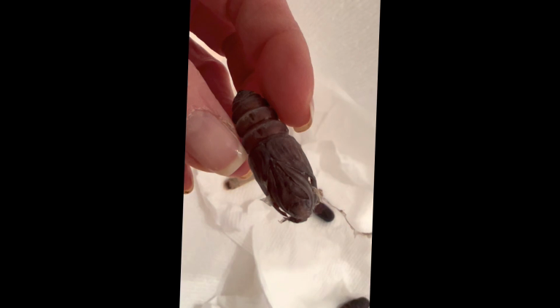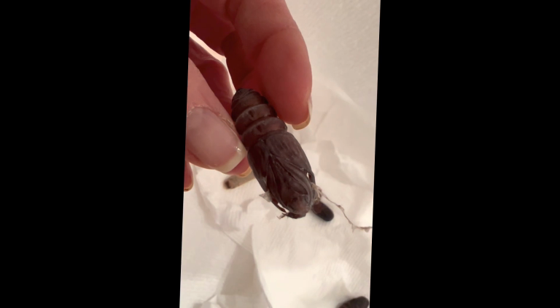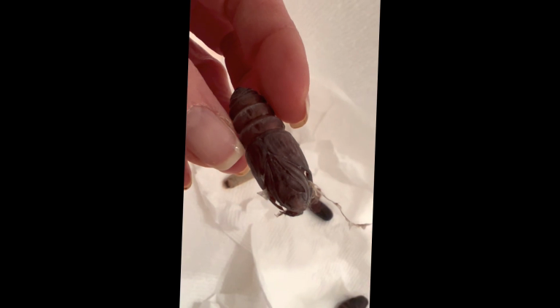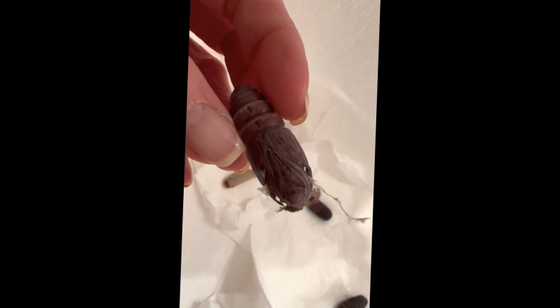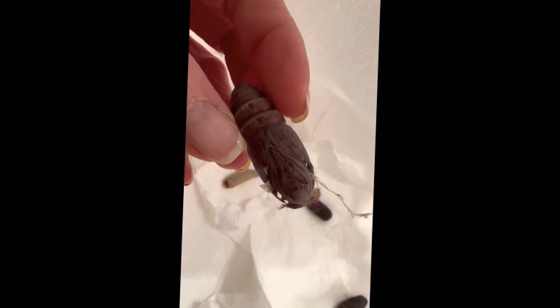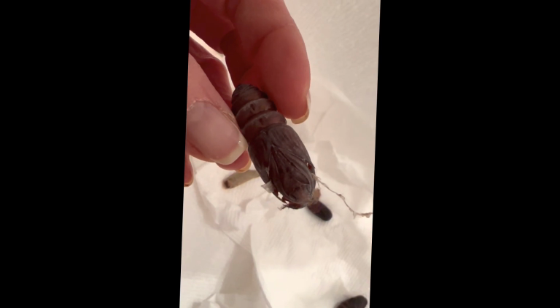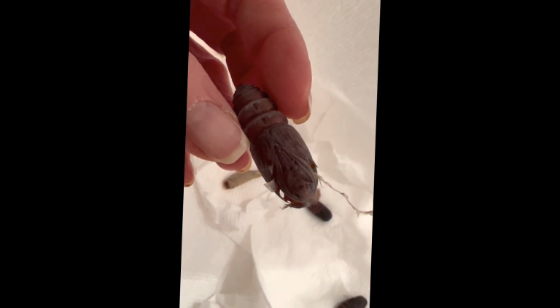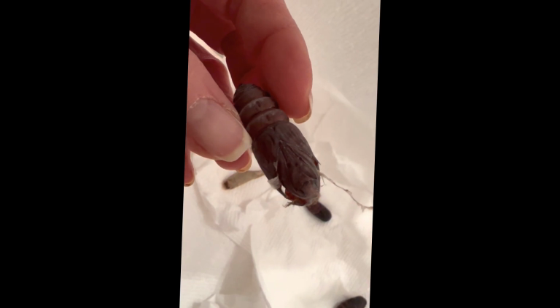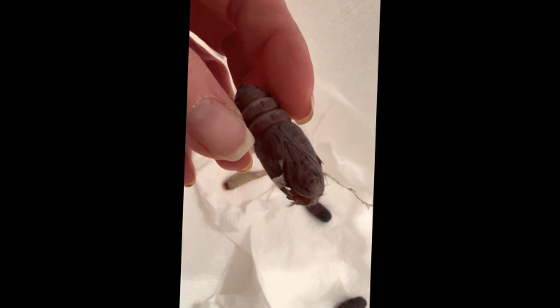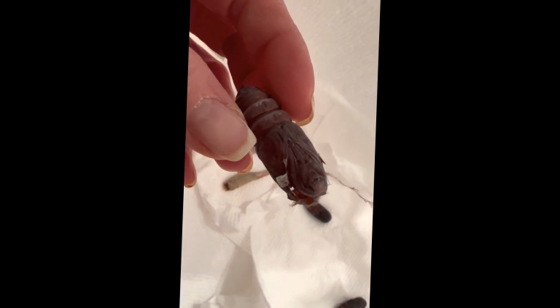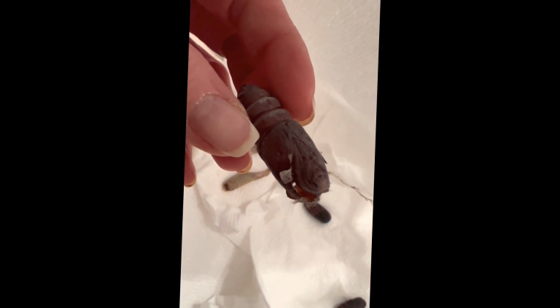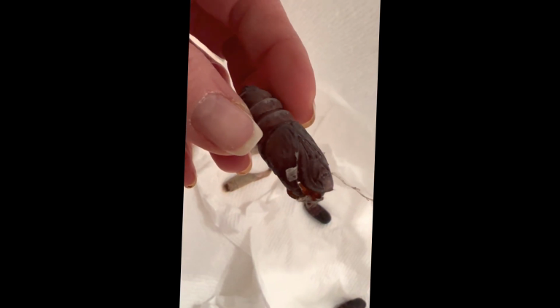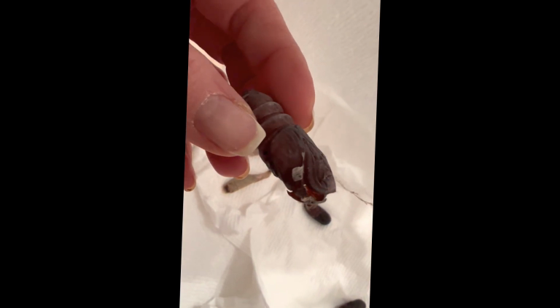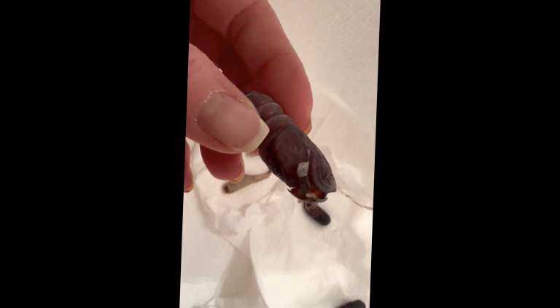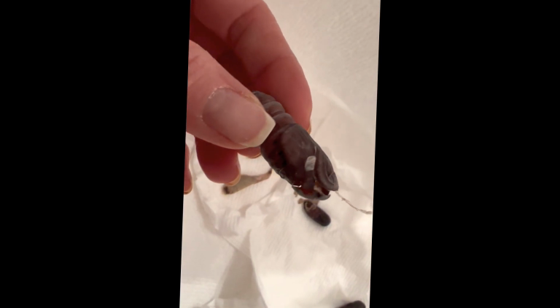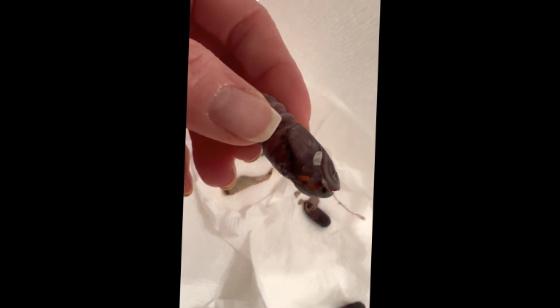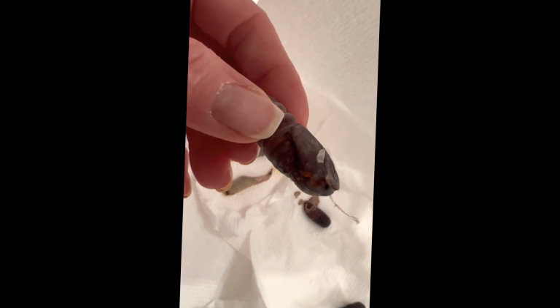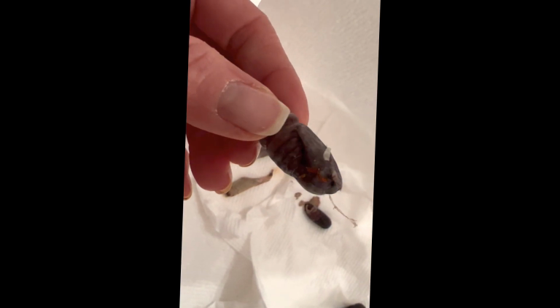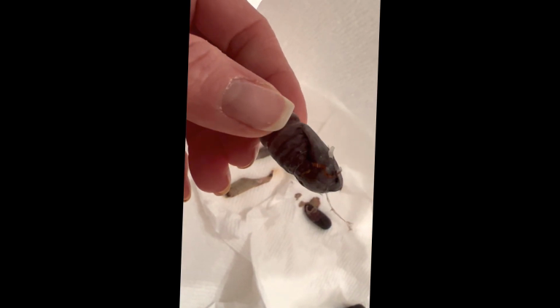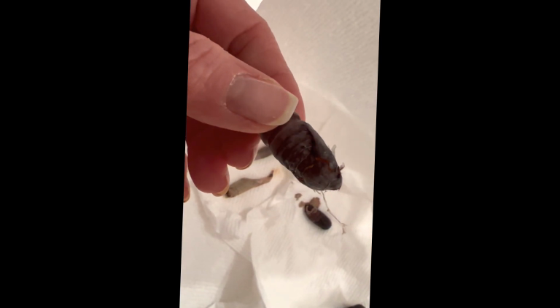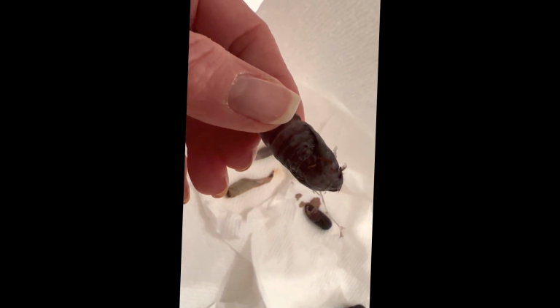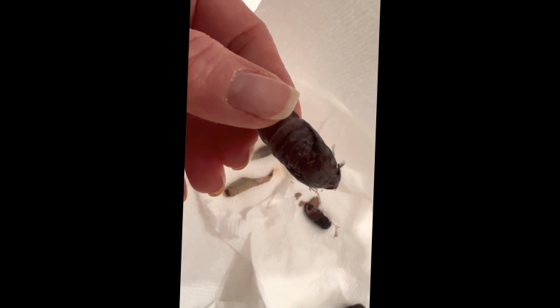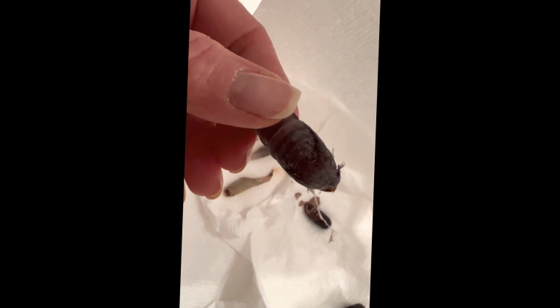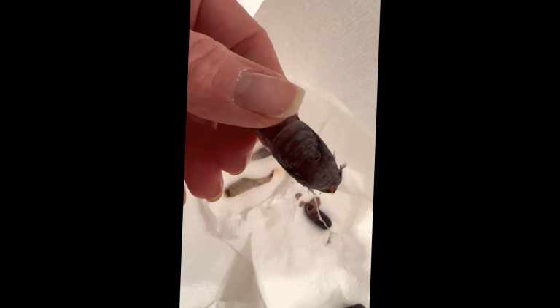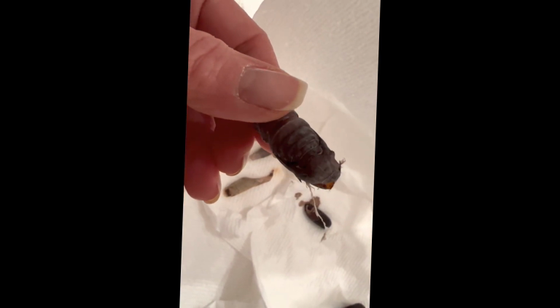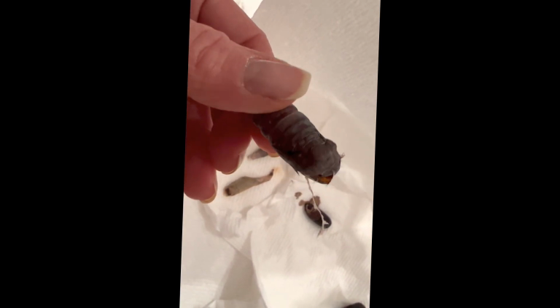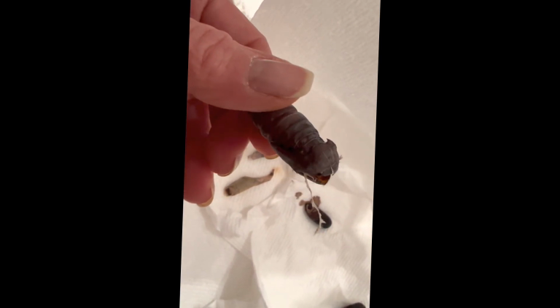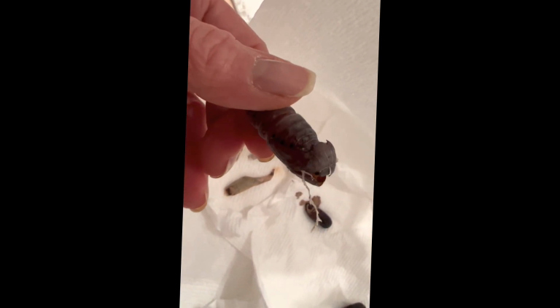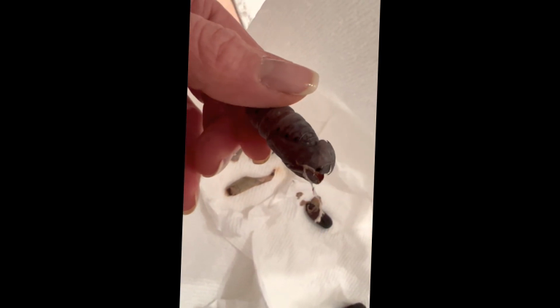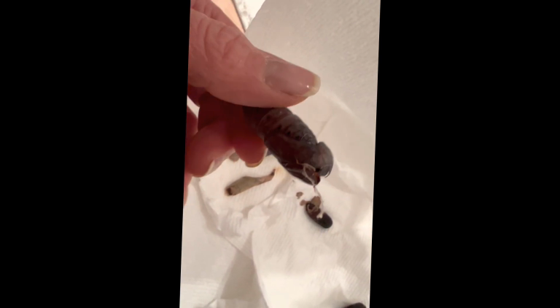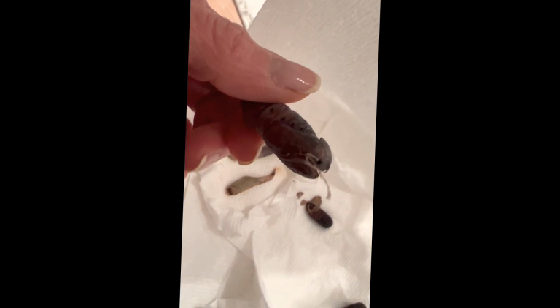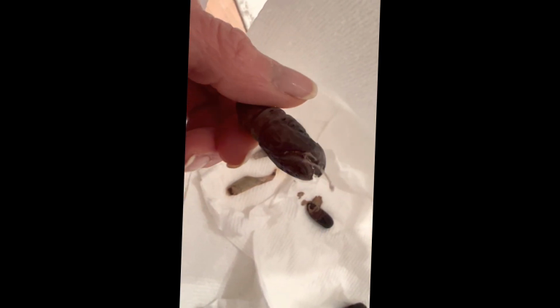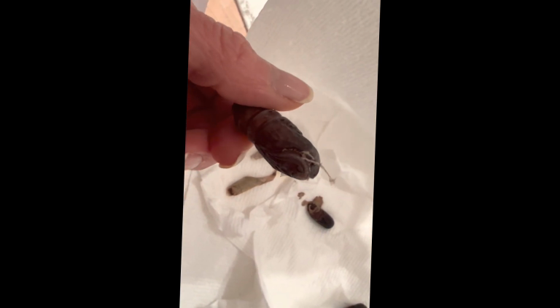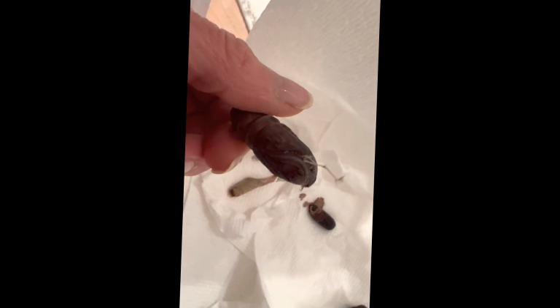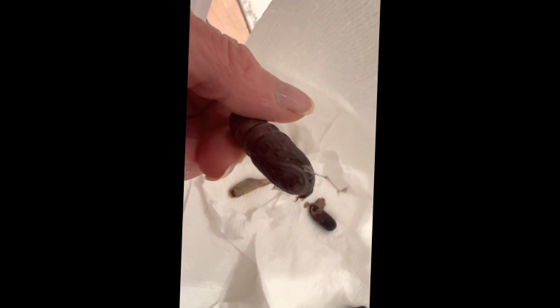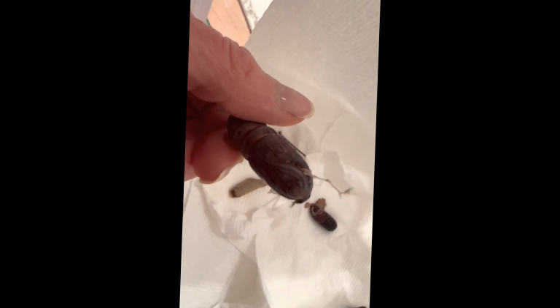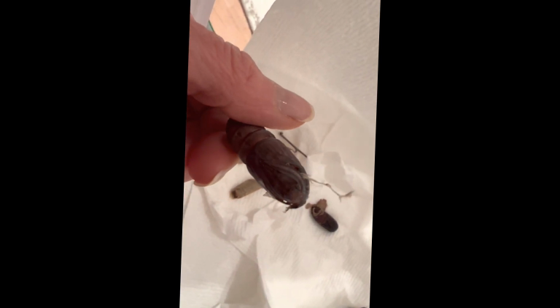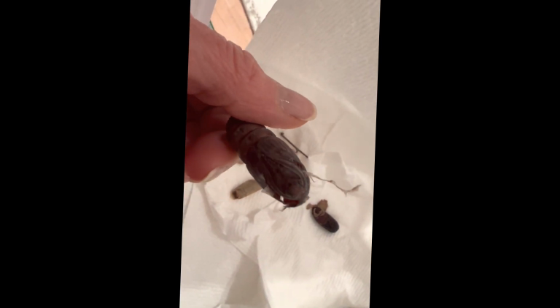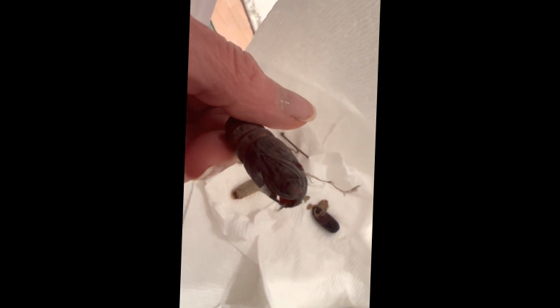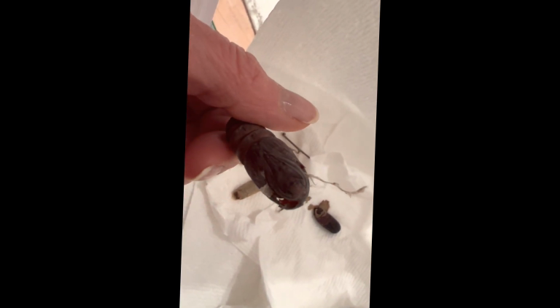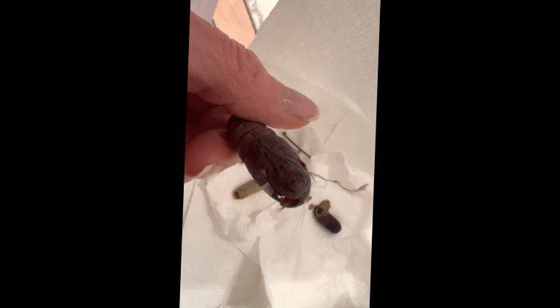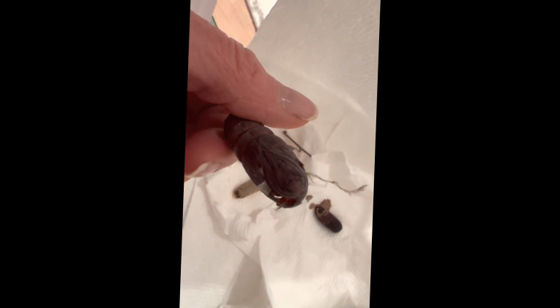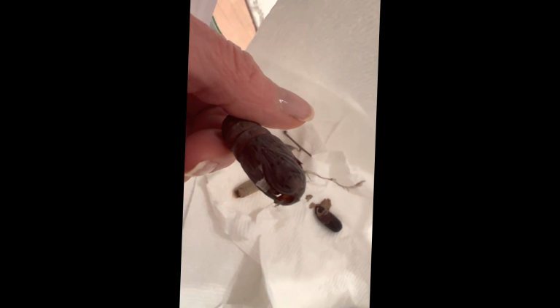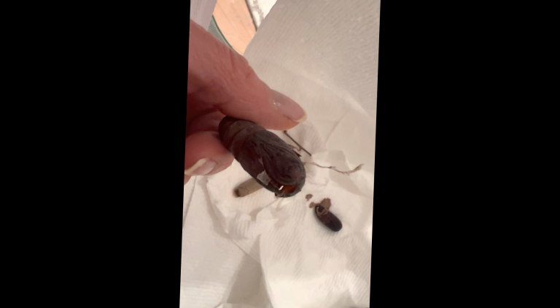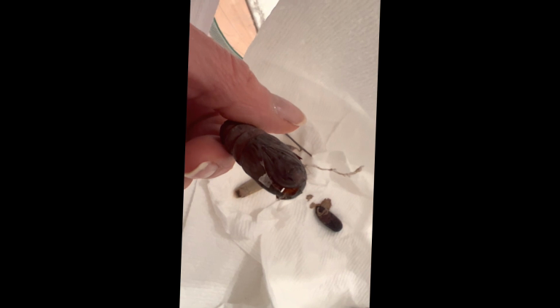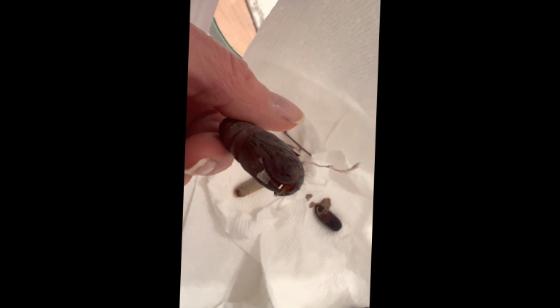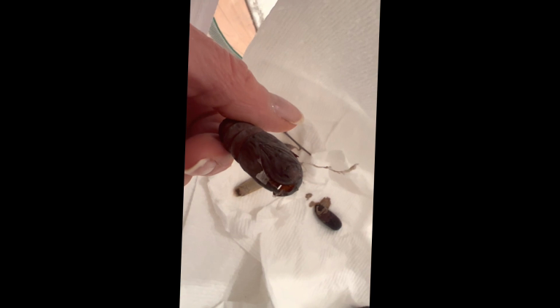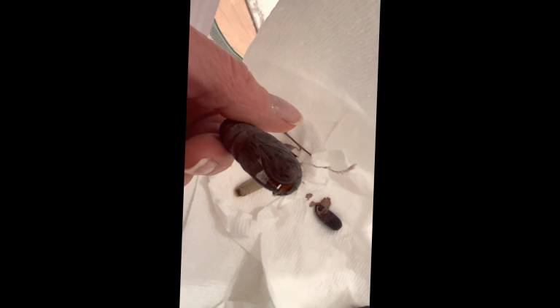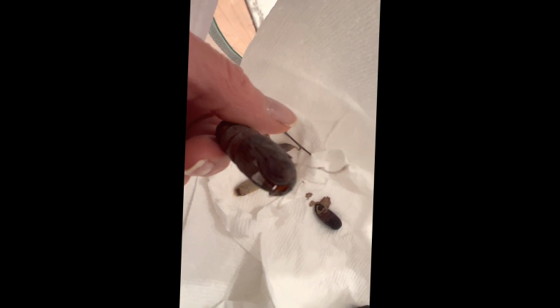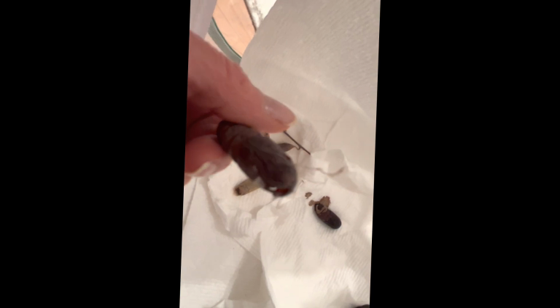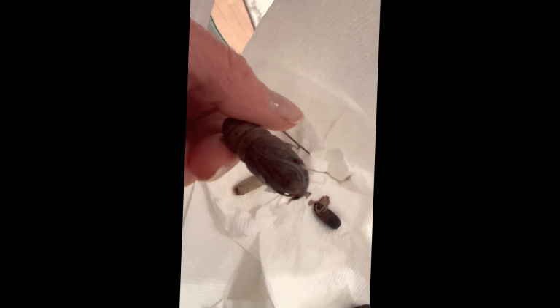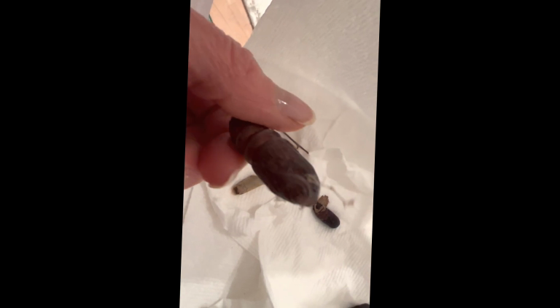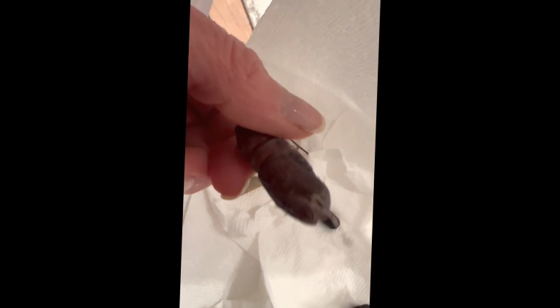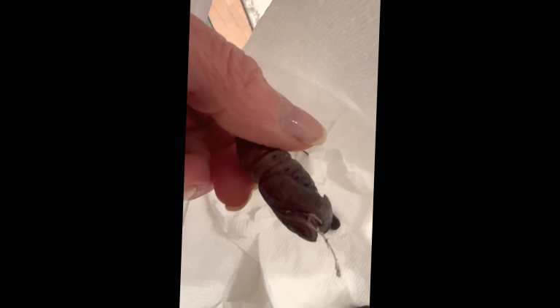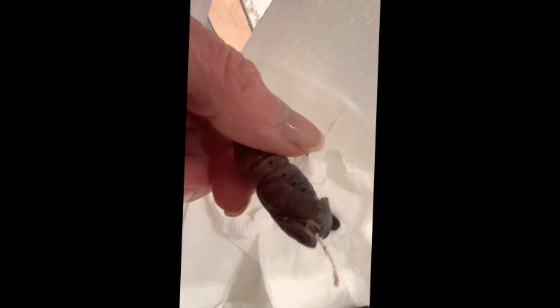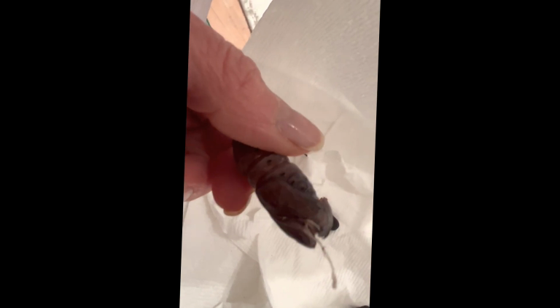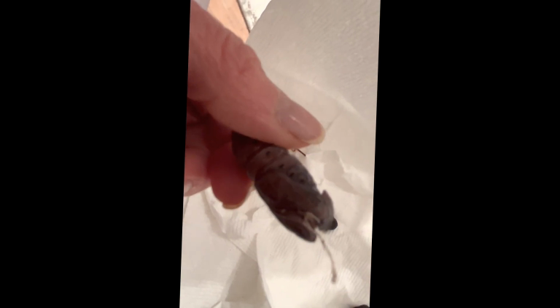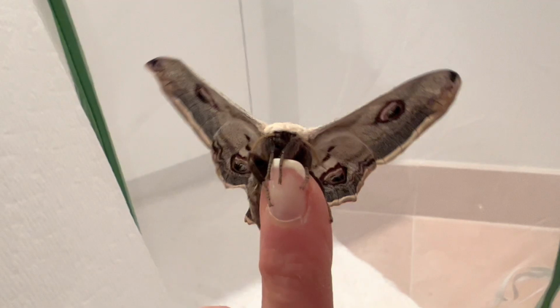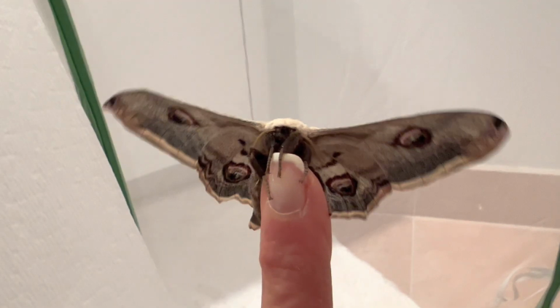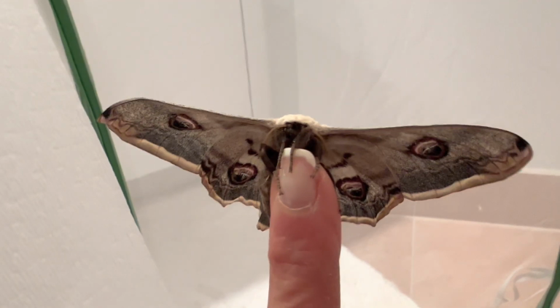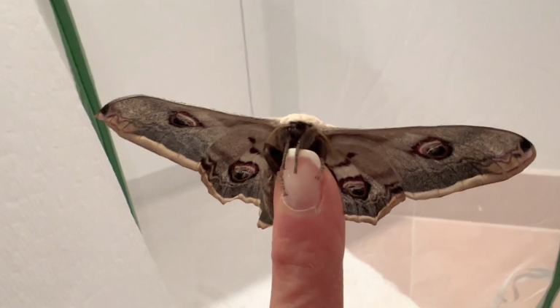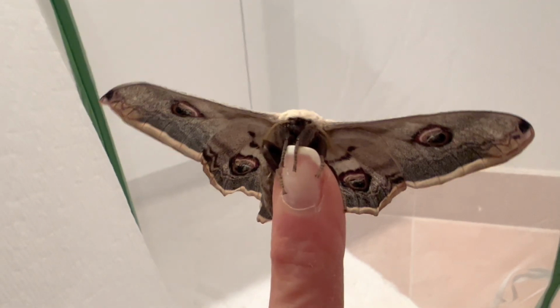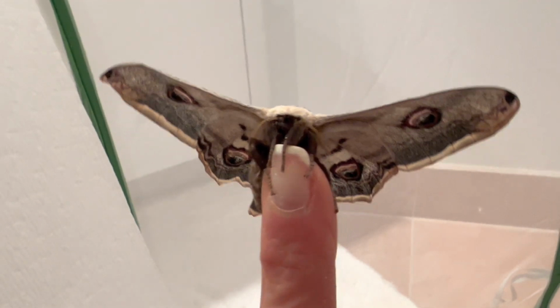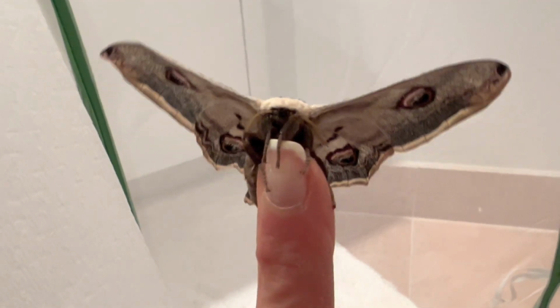After a long two years of diapause or suspended animation, we finally have the first giant peacock moth emergence.